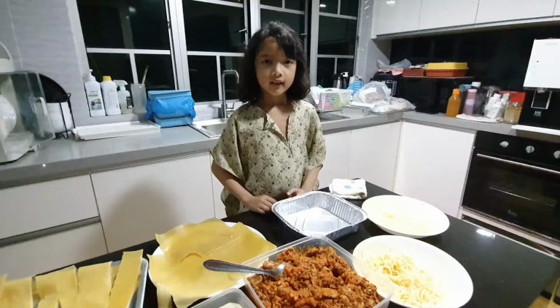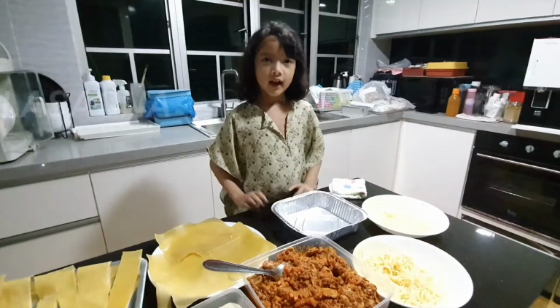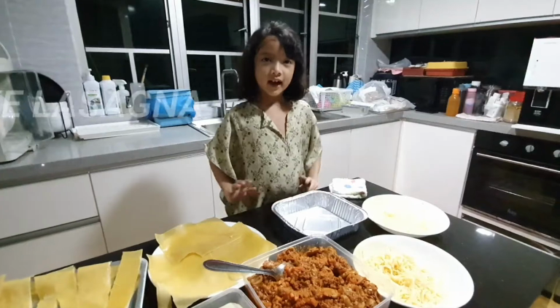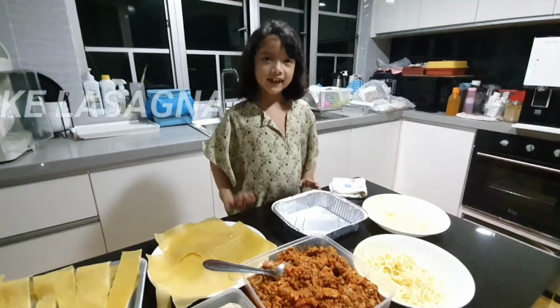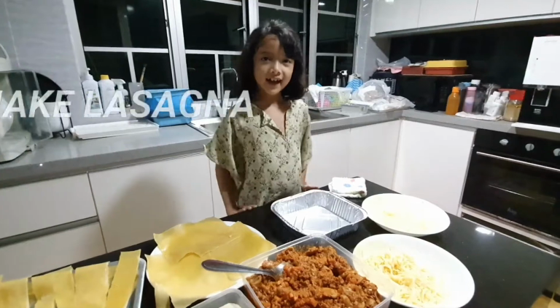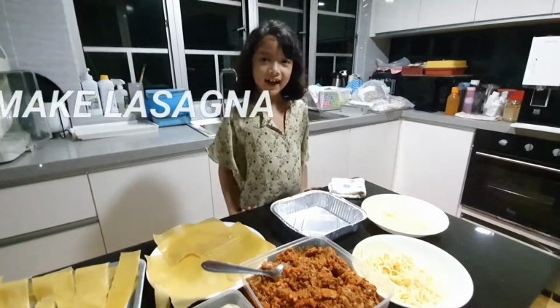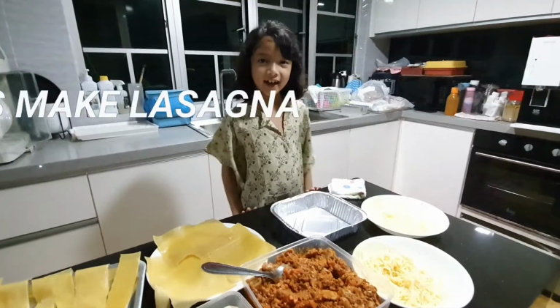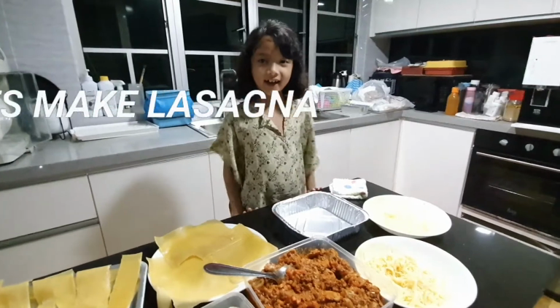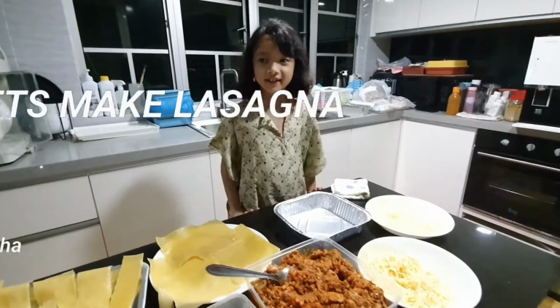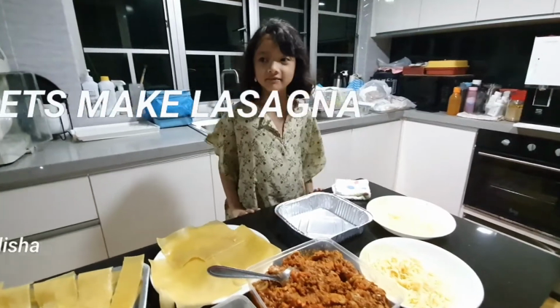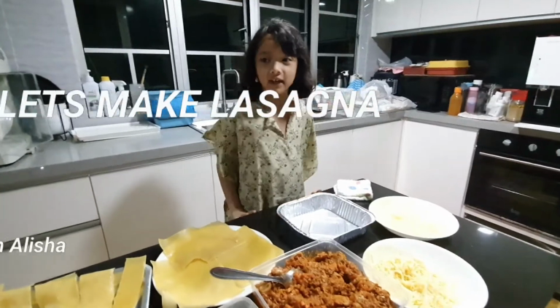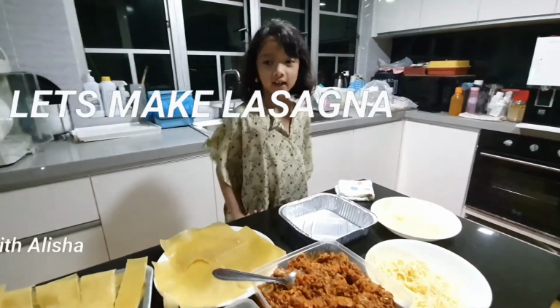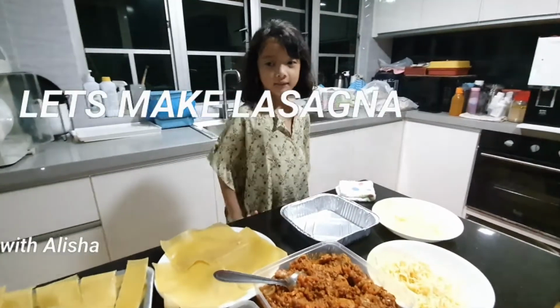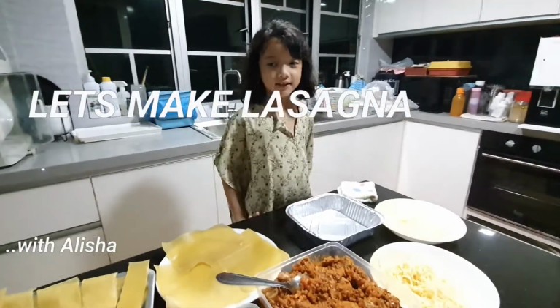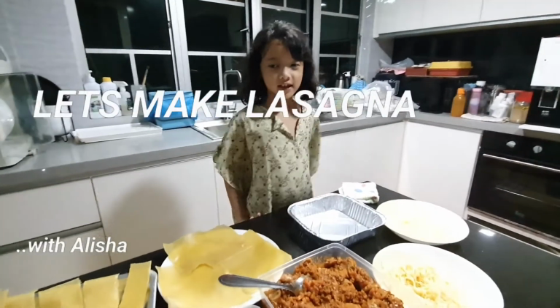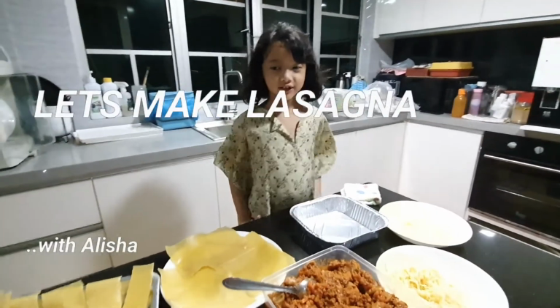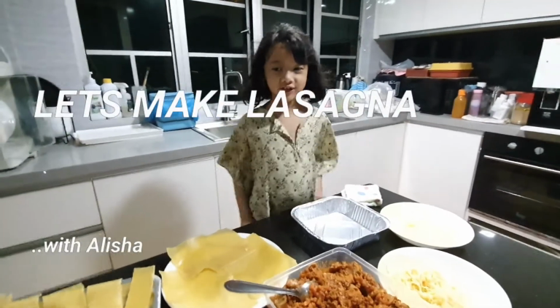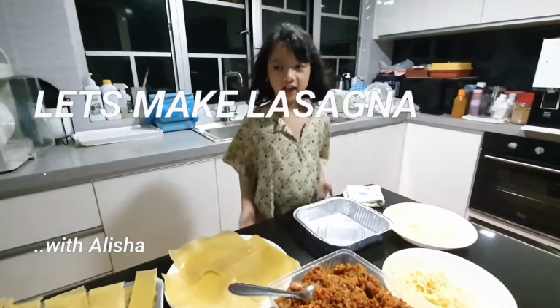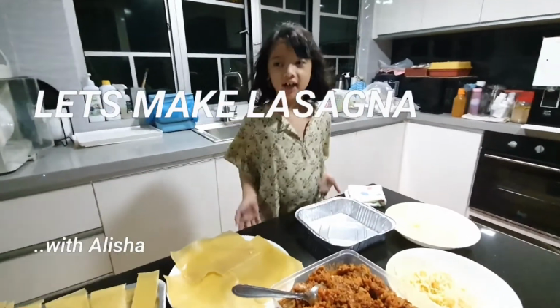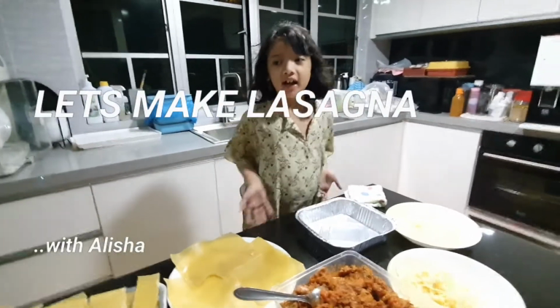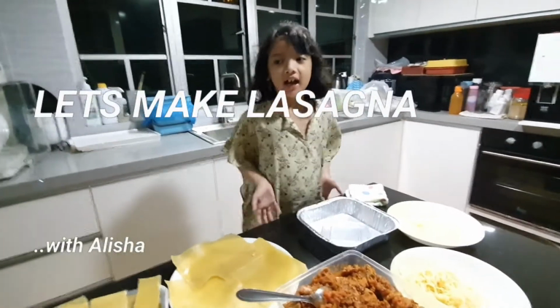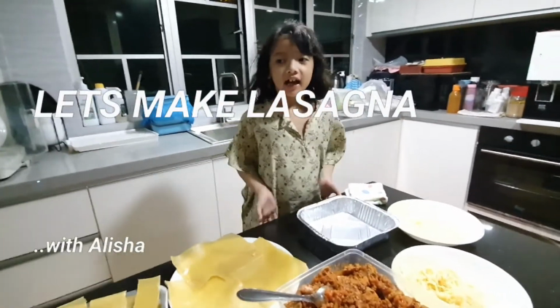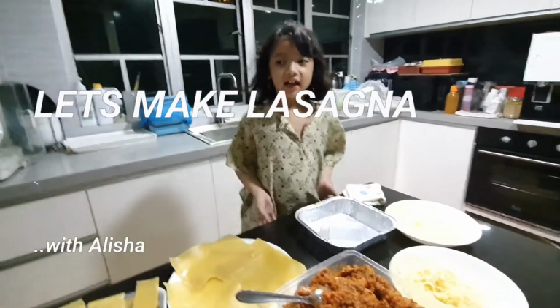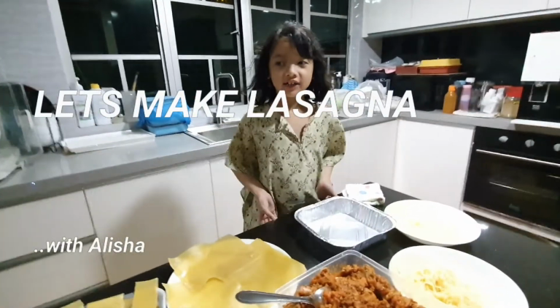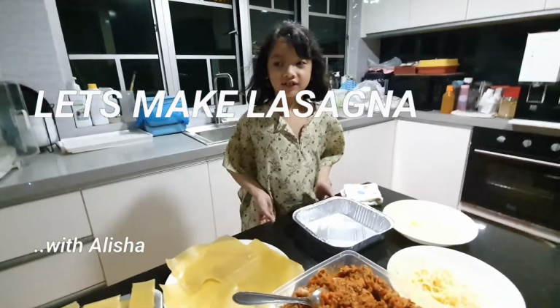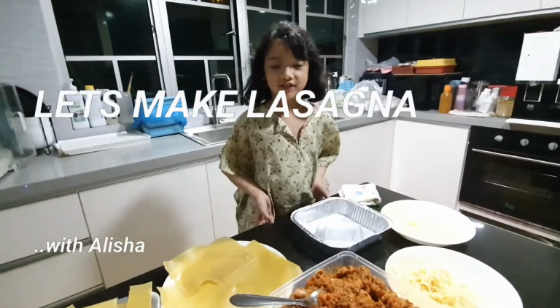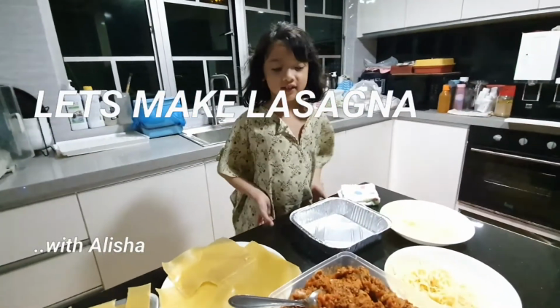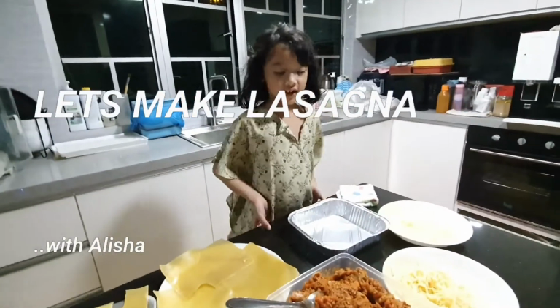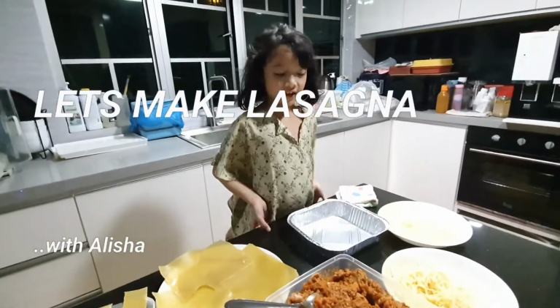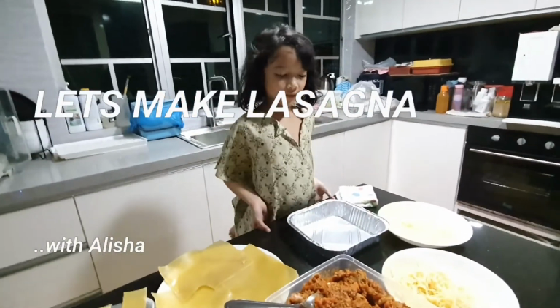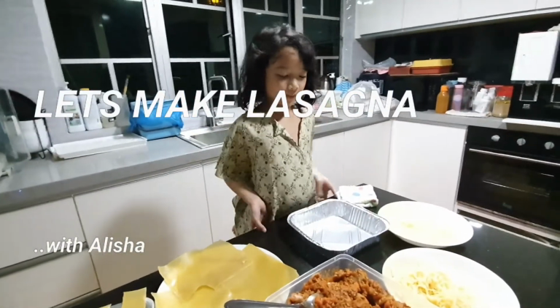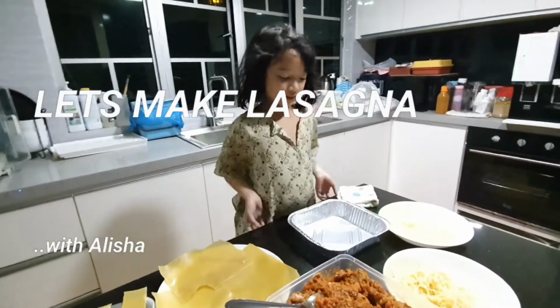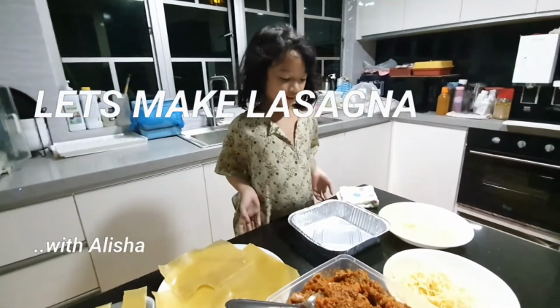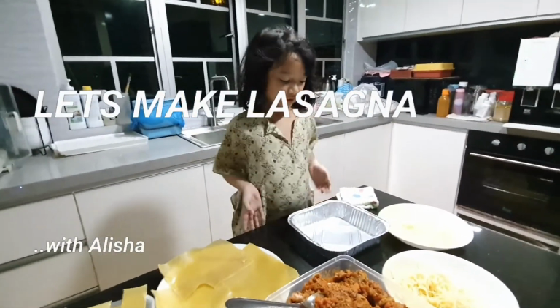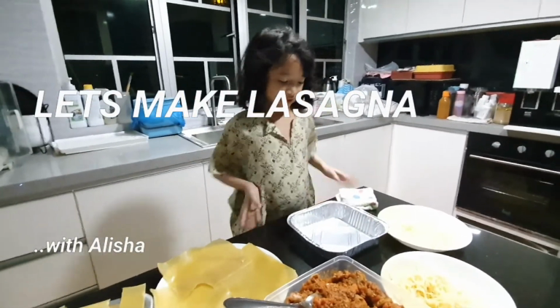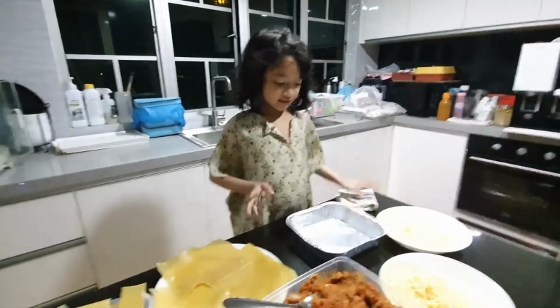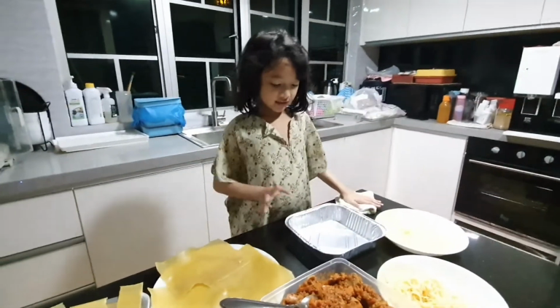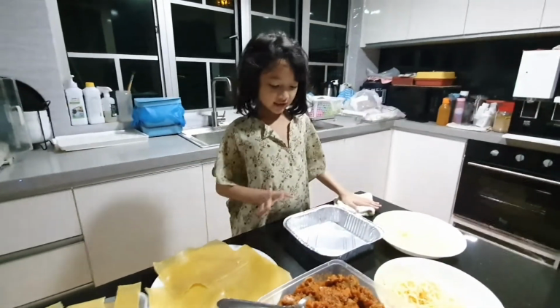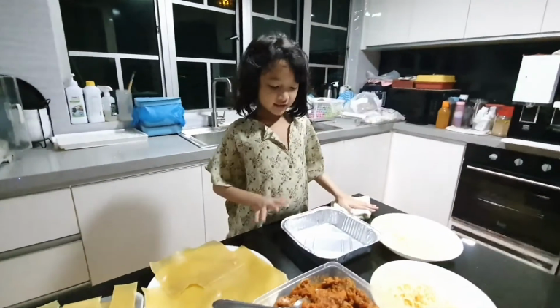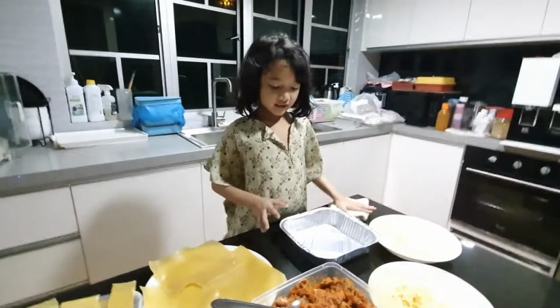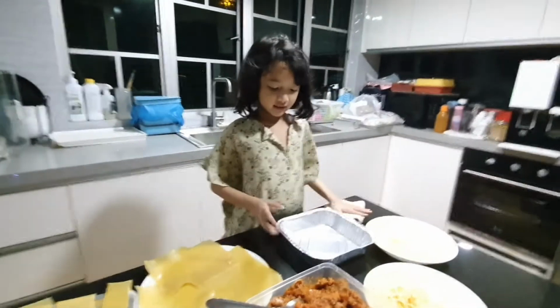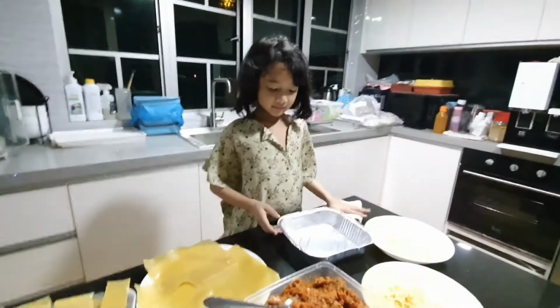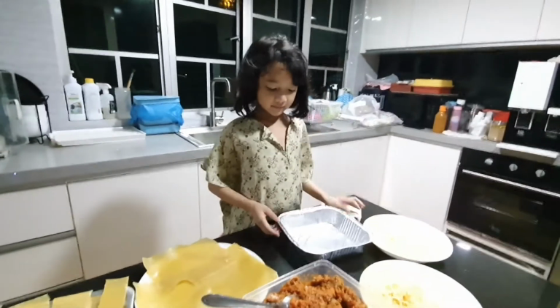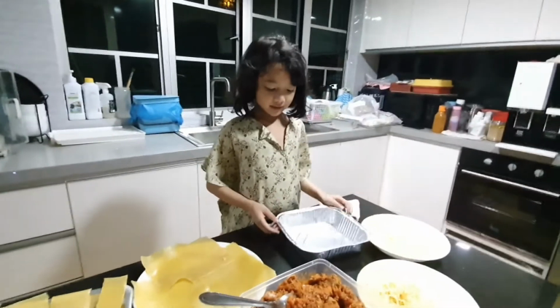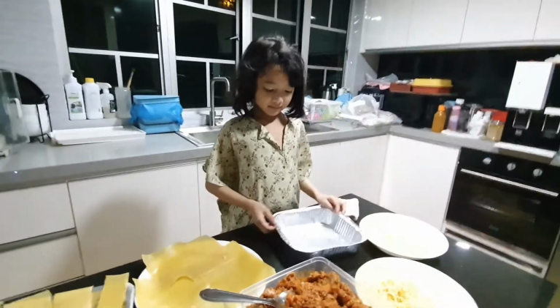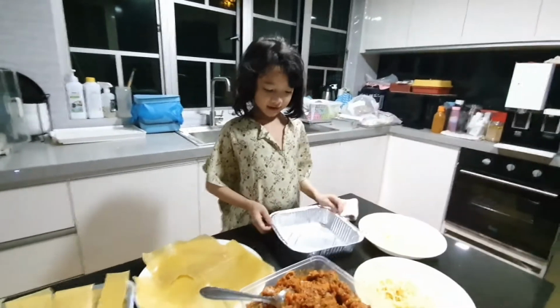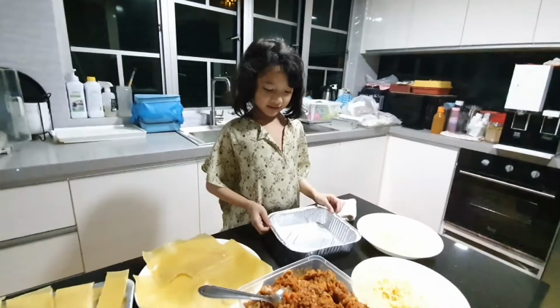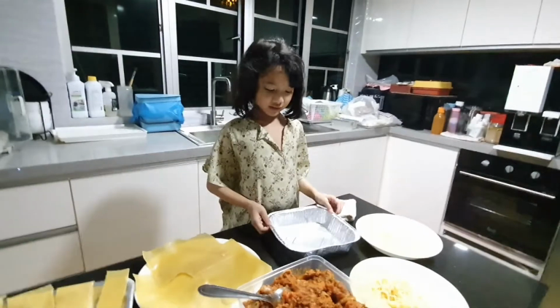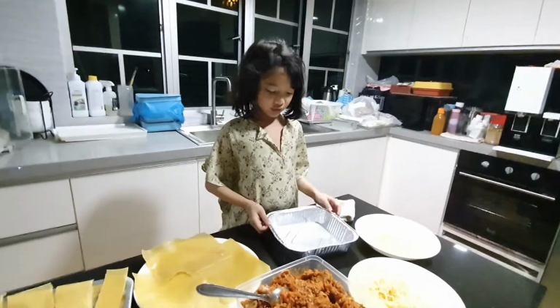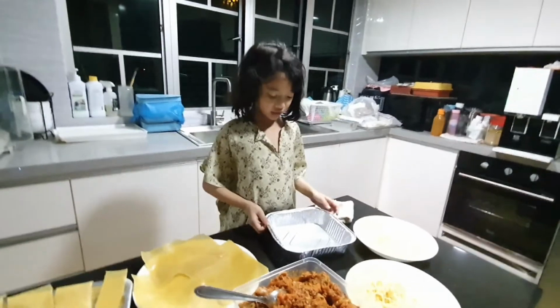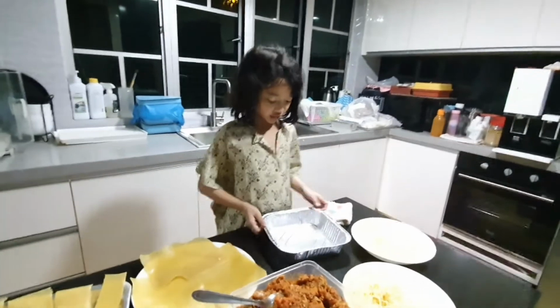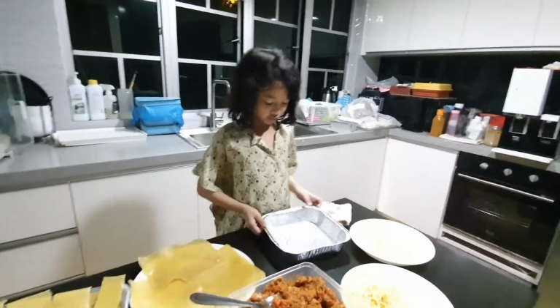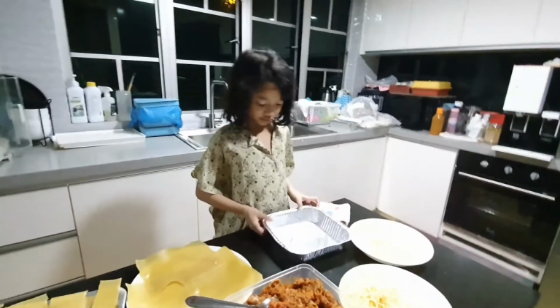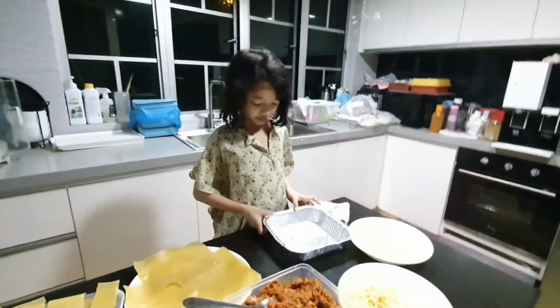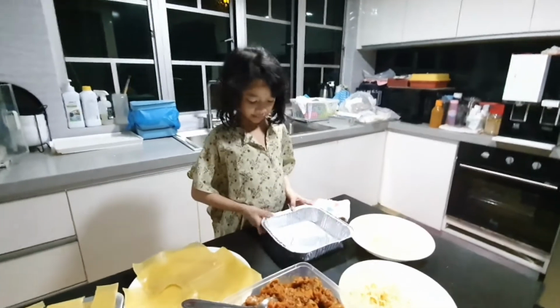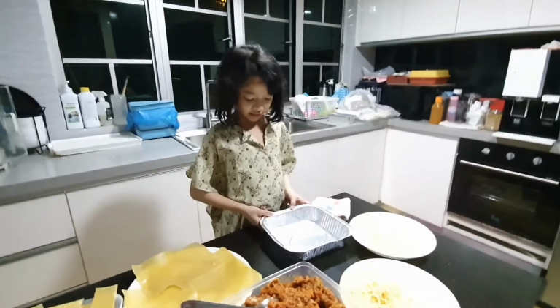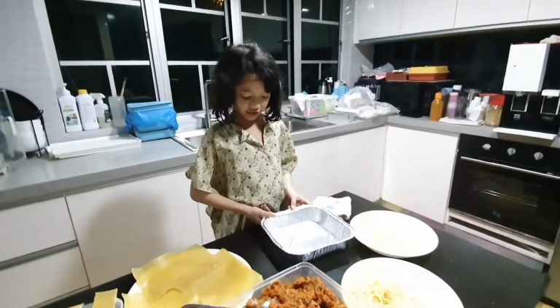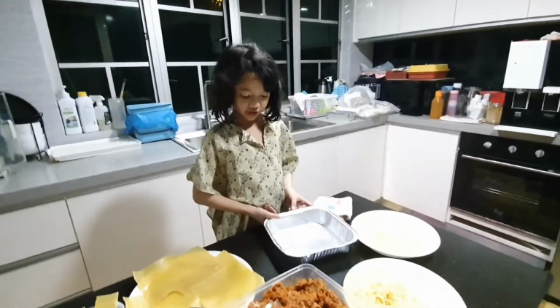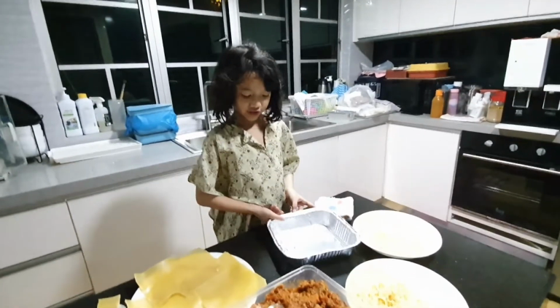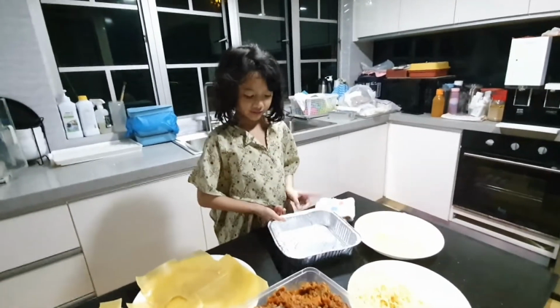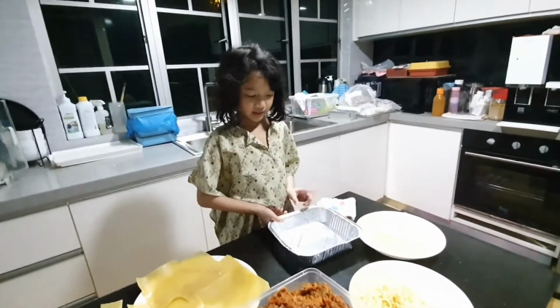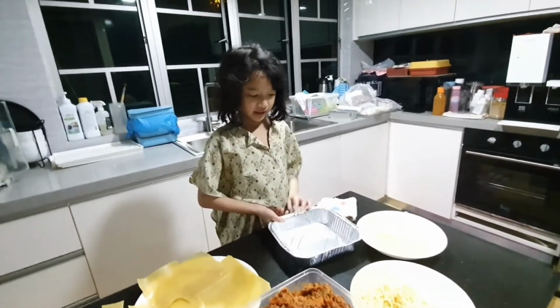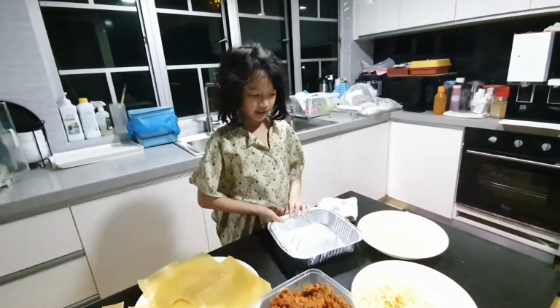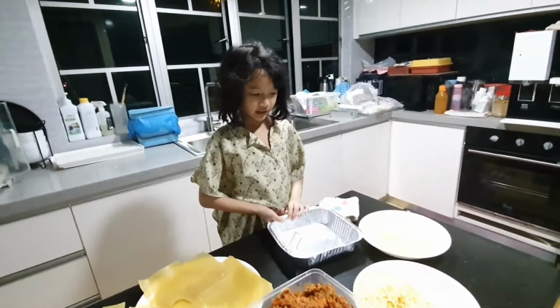Hi guys, my name is Alicia and today we're making lasagna, but my sister is not helping because she's busy.